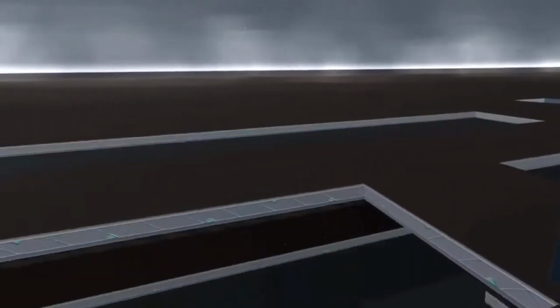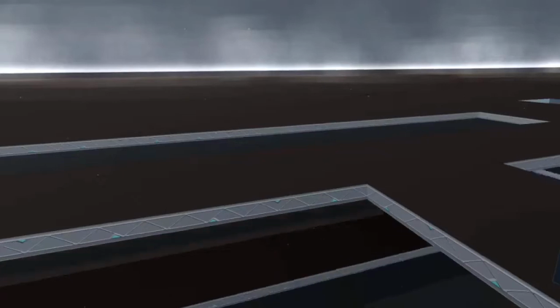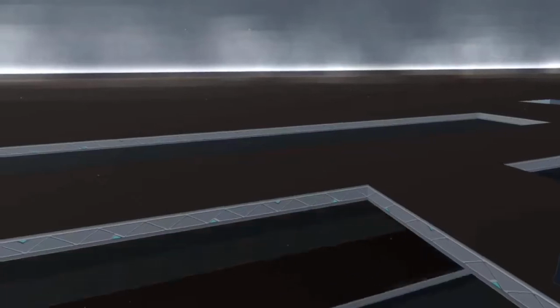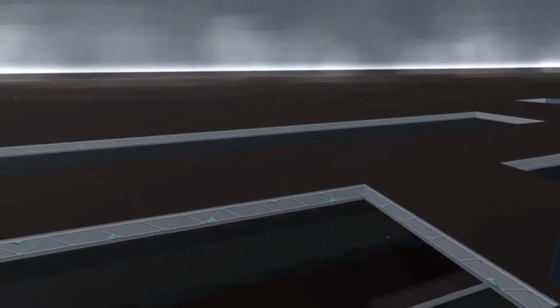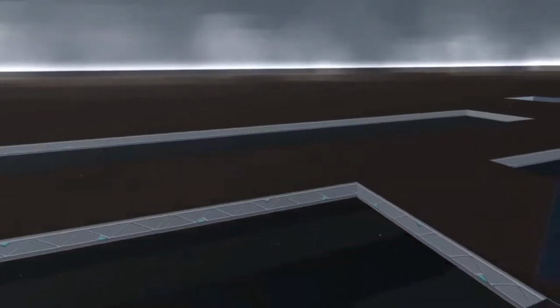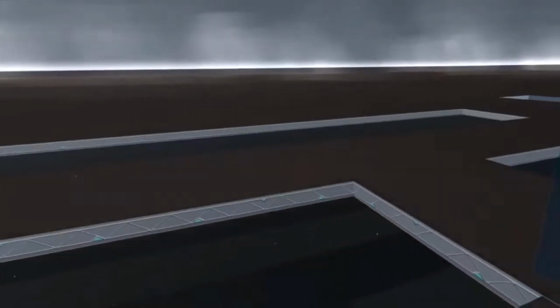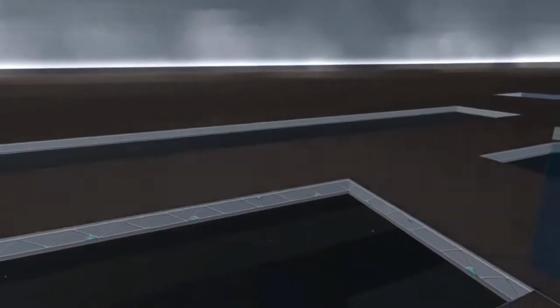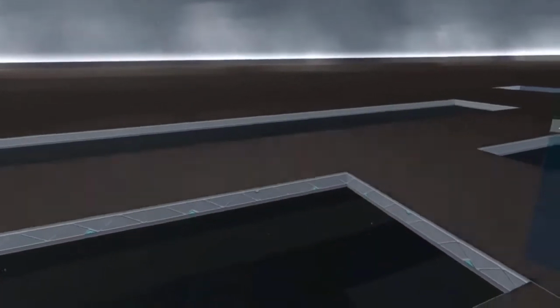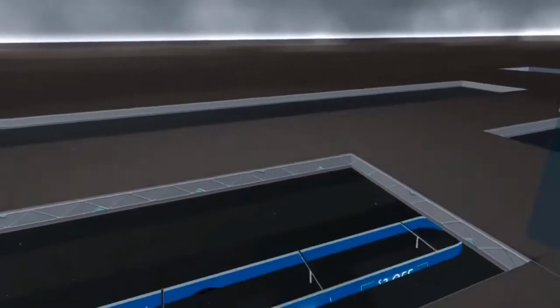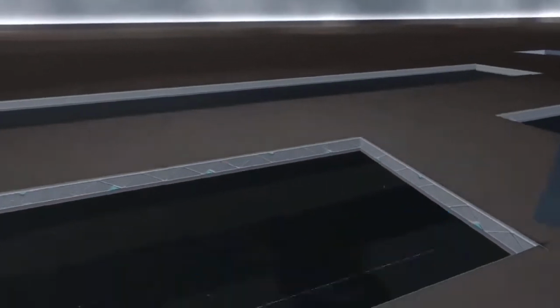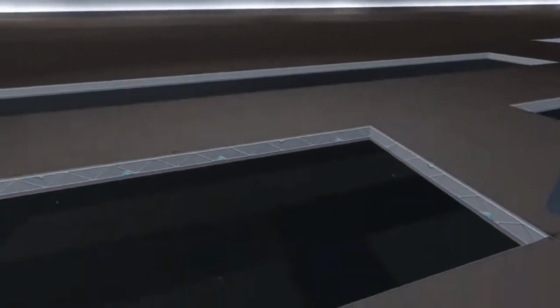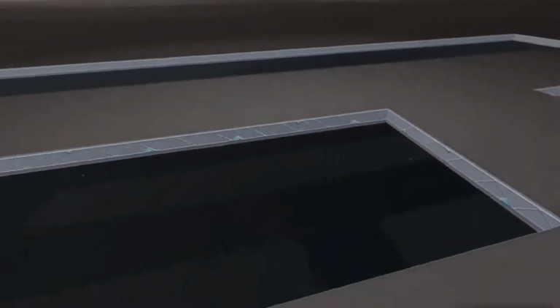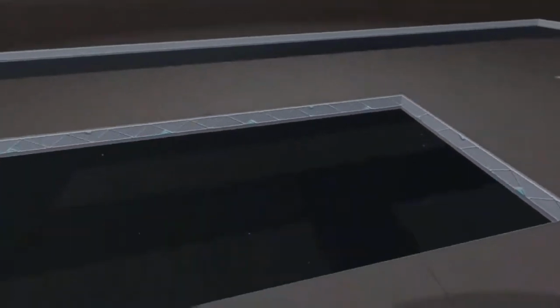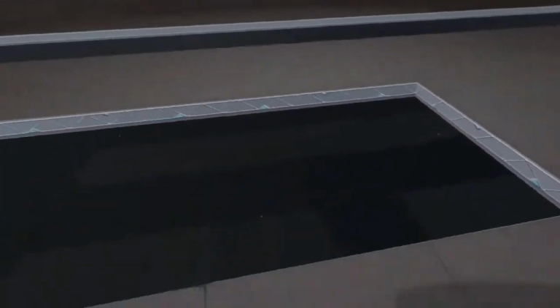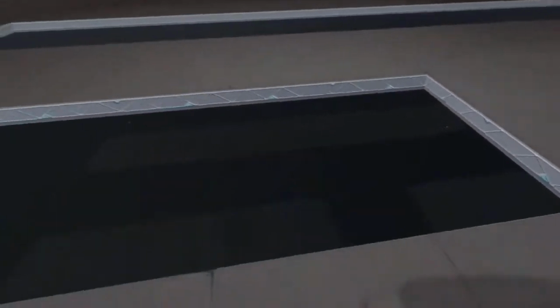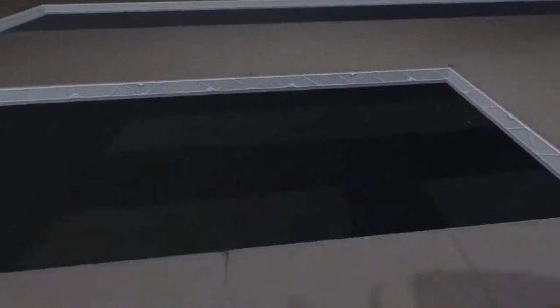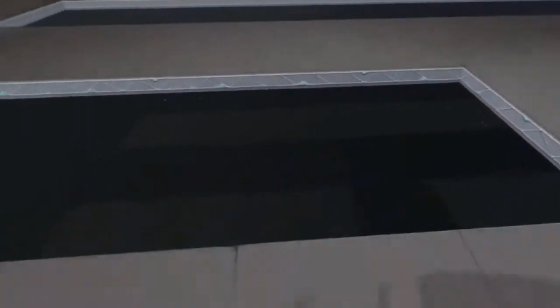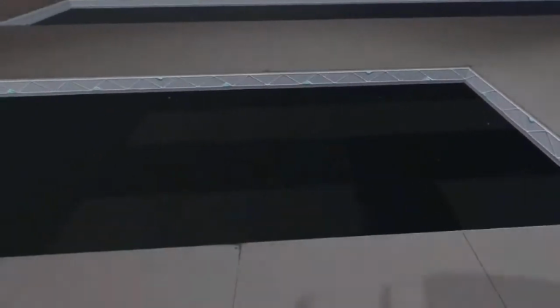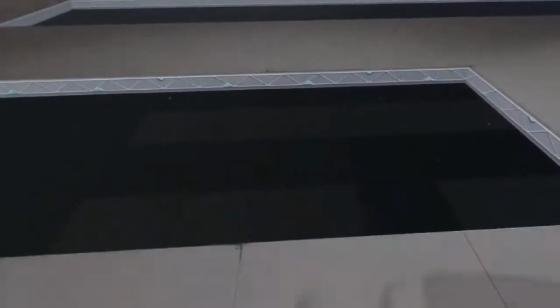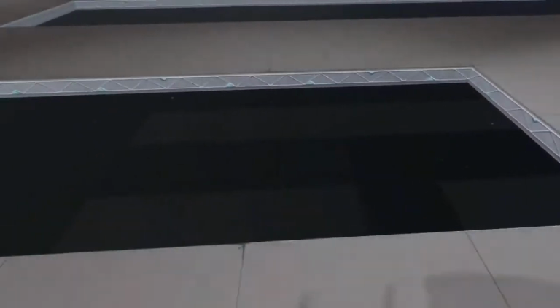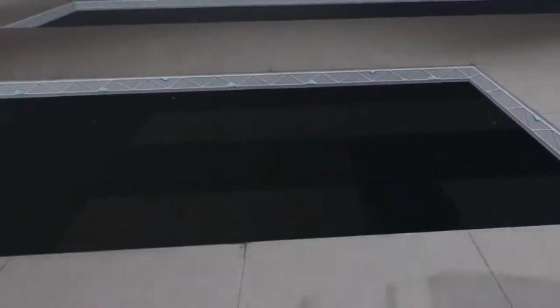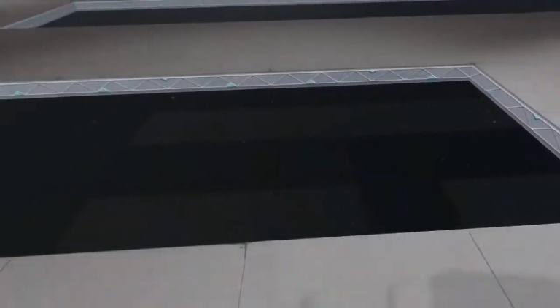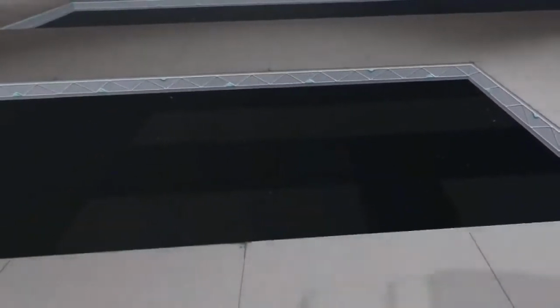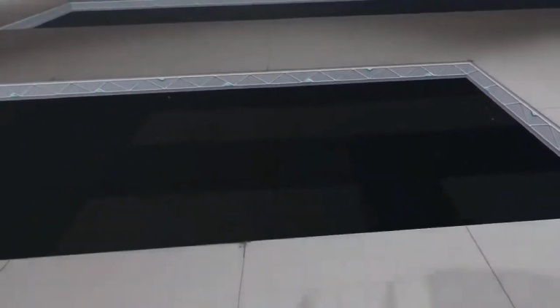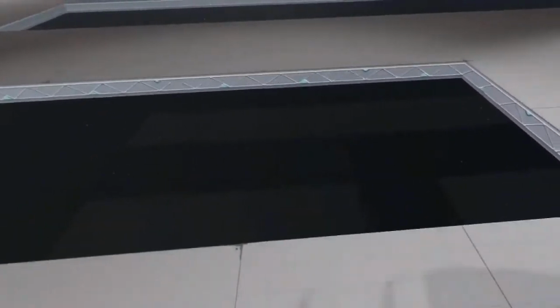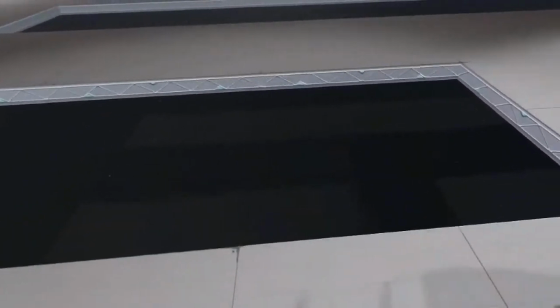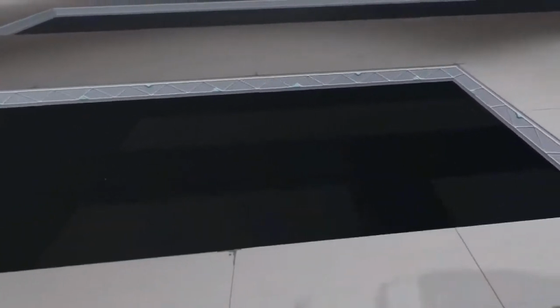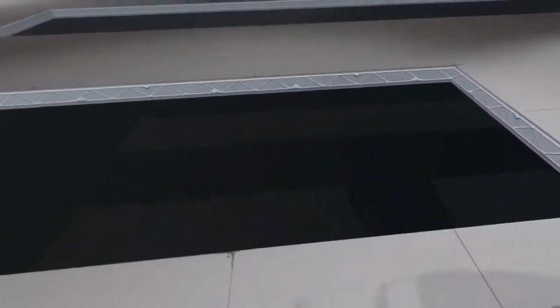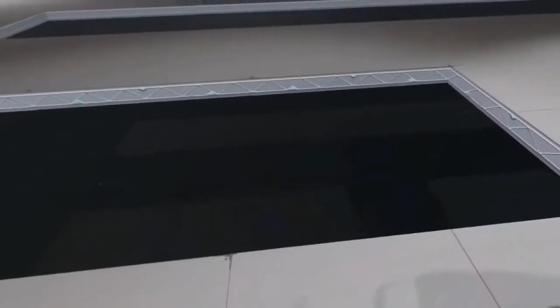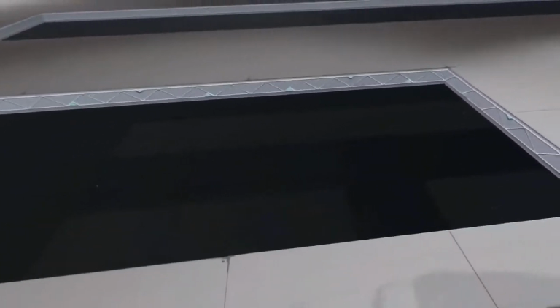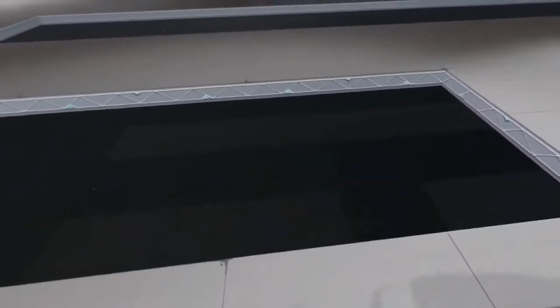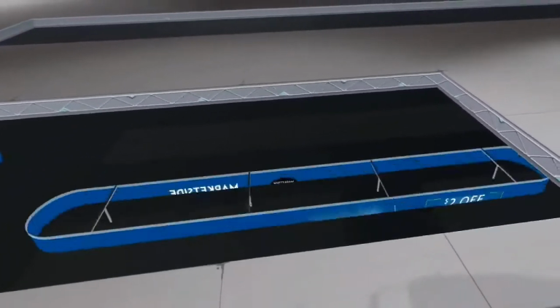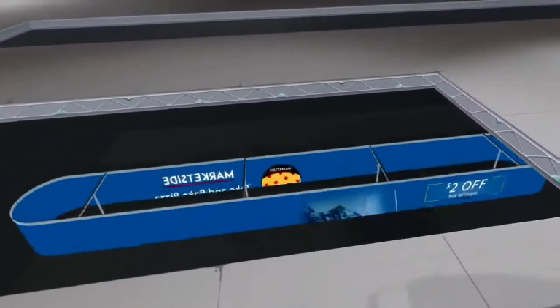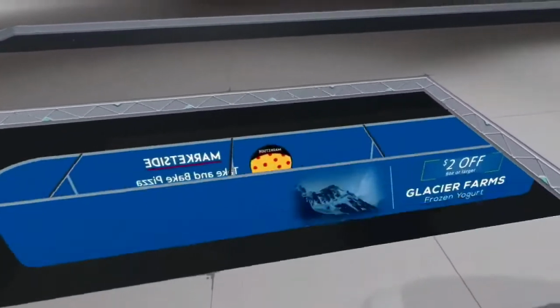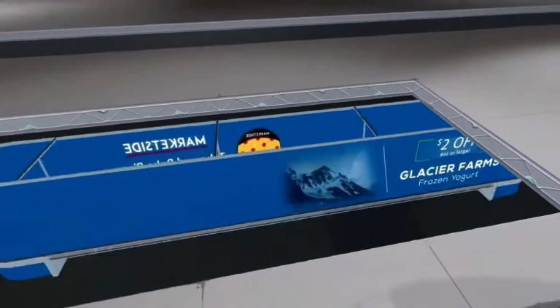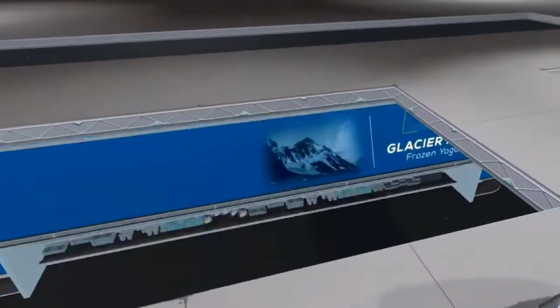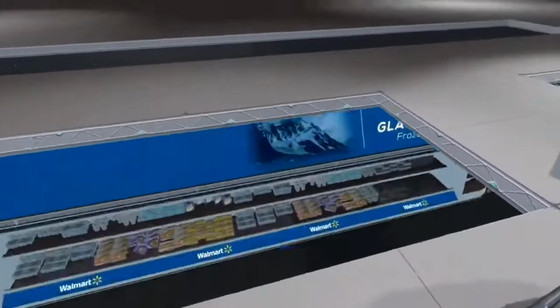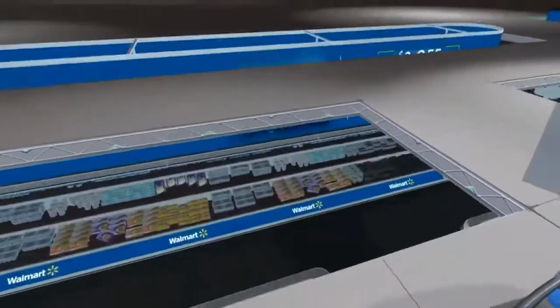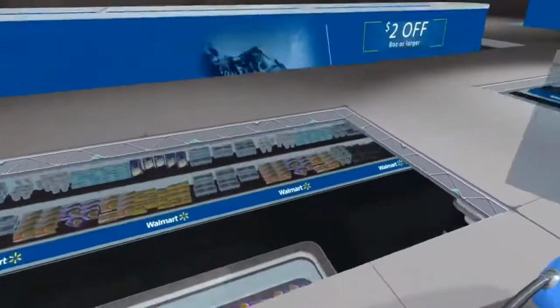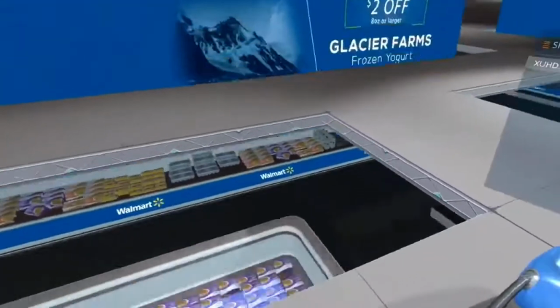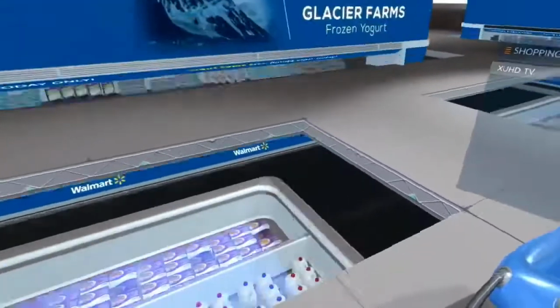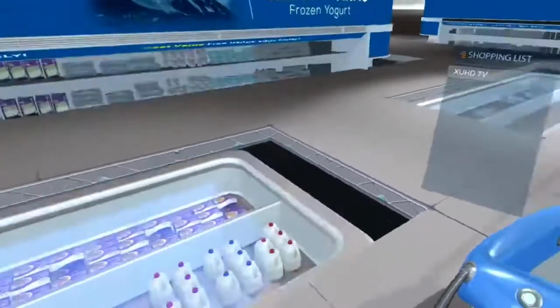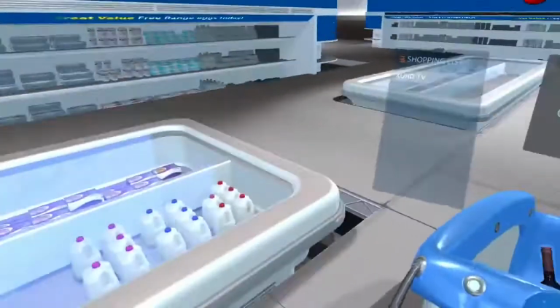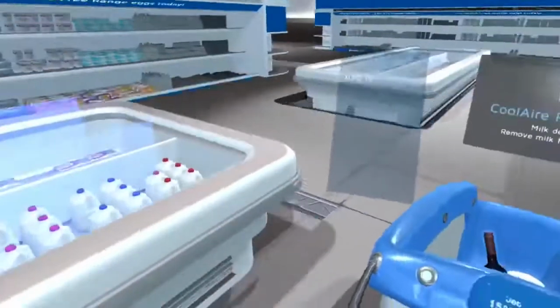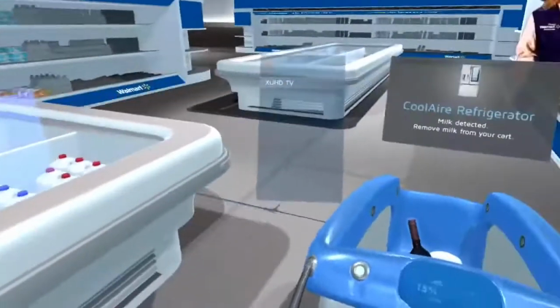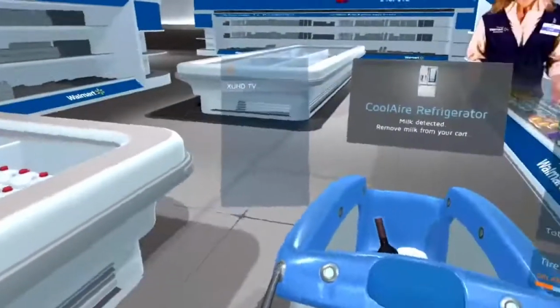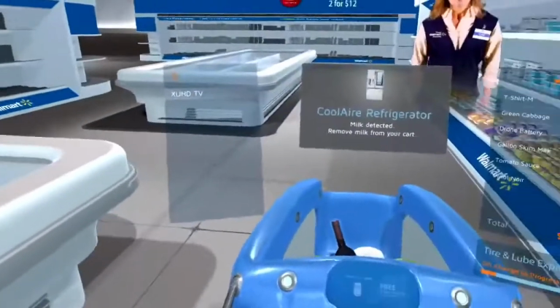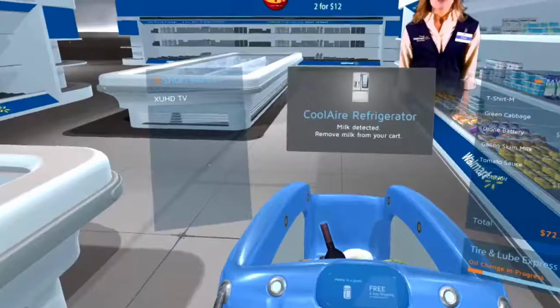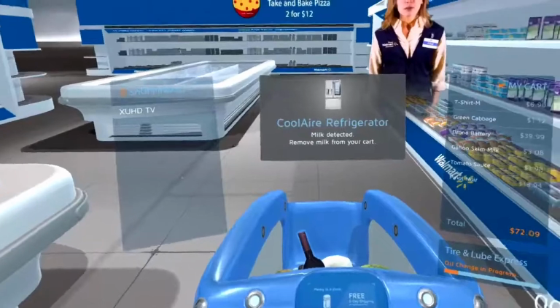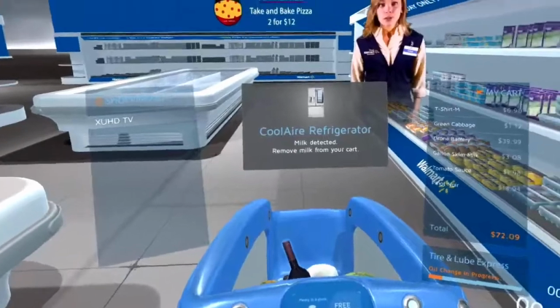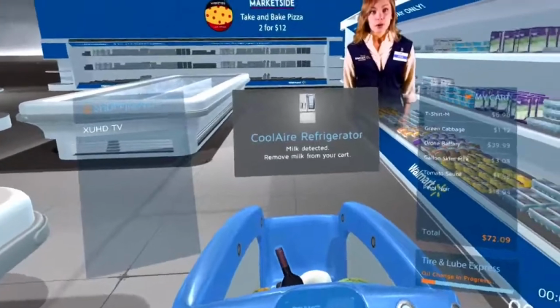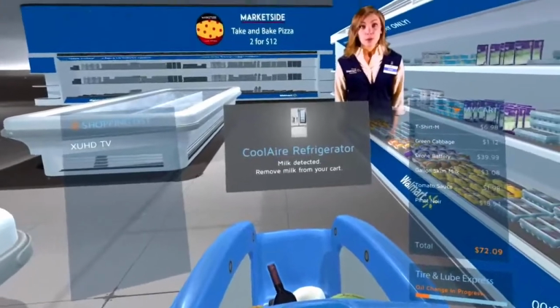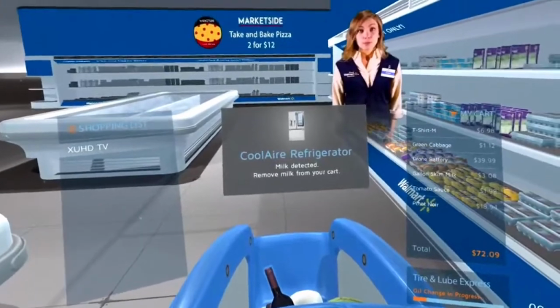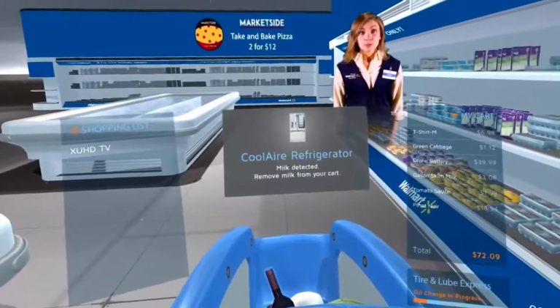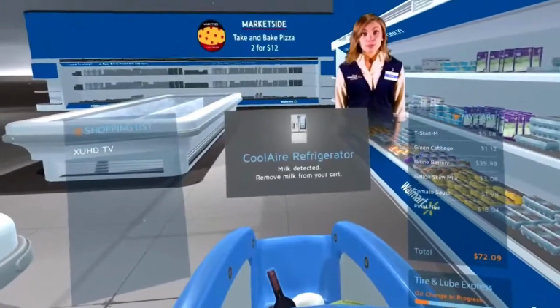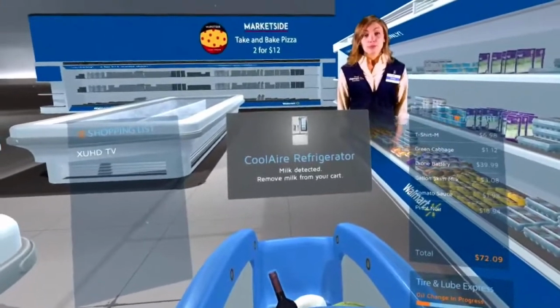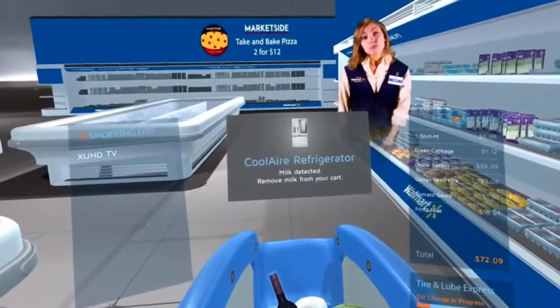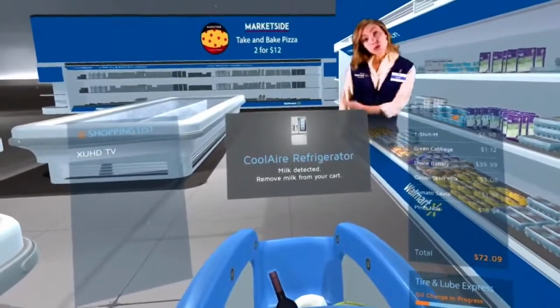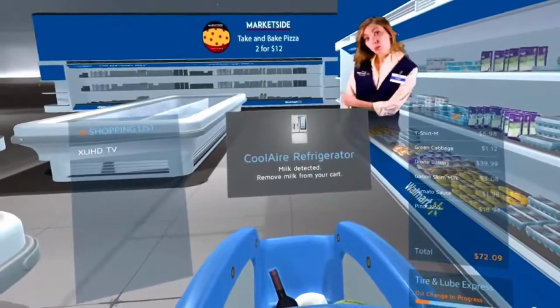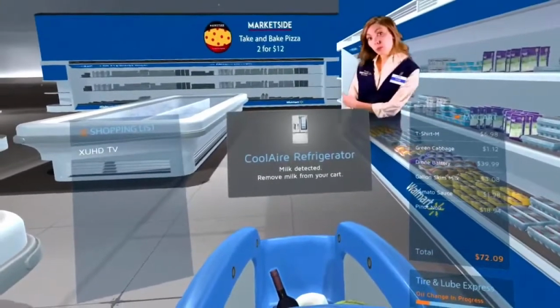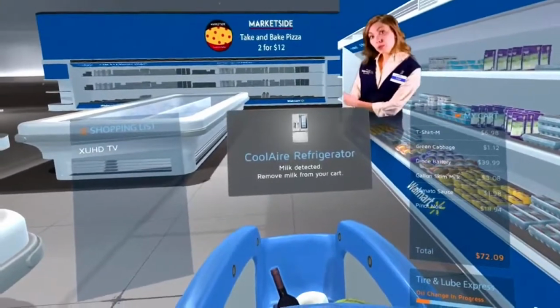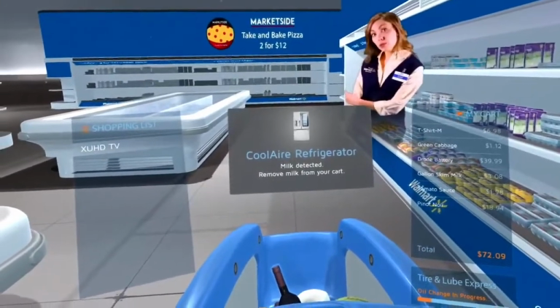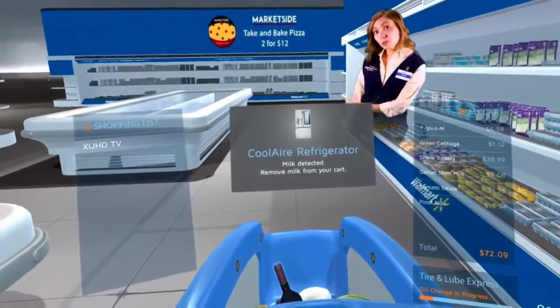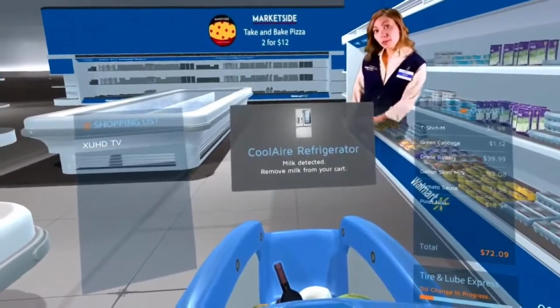I'm getting a notification from your connected smart fridge. It looks like you already have a full gallon of milk at home. Should we put this one back?